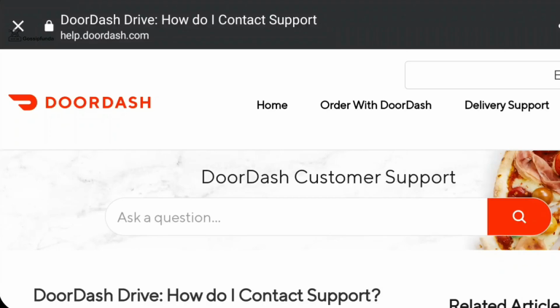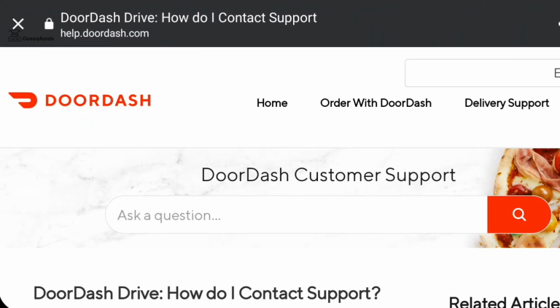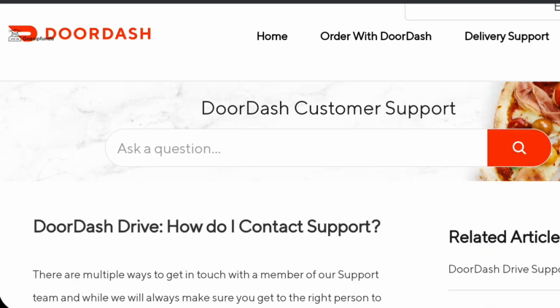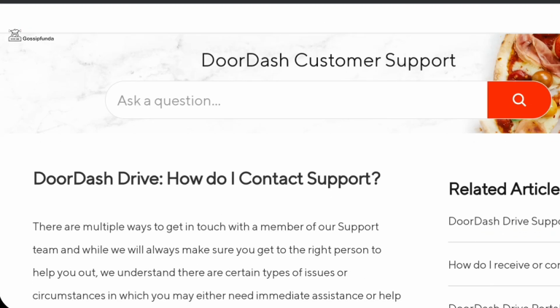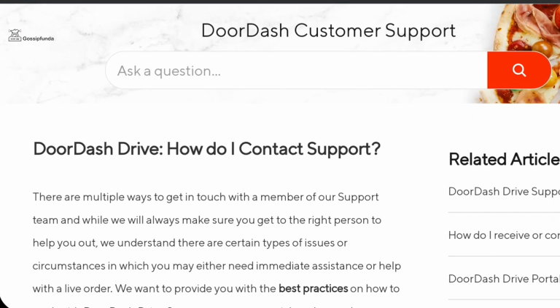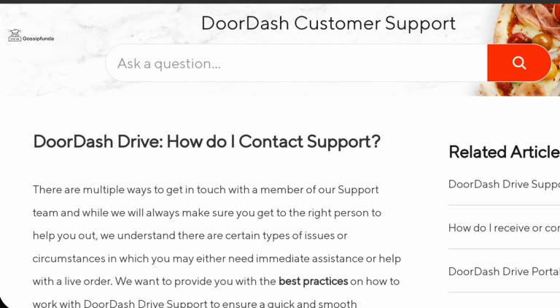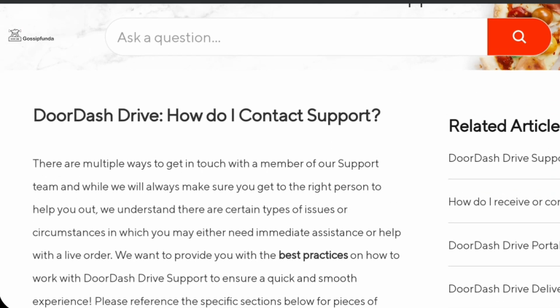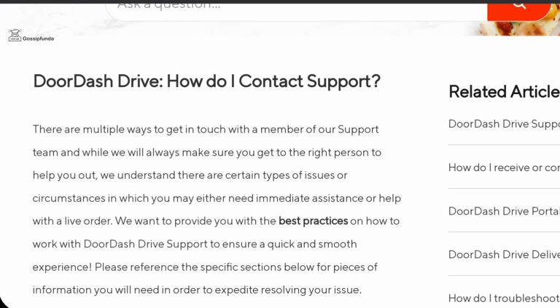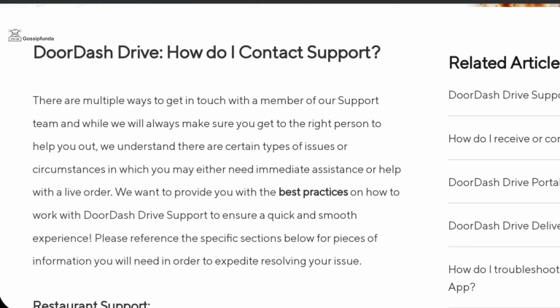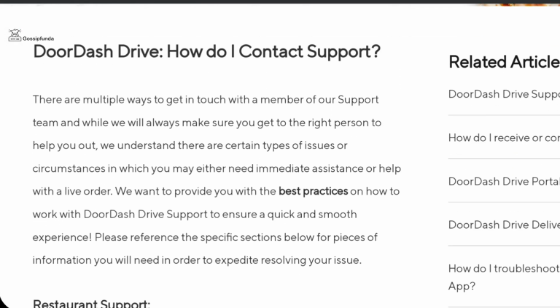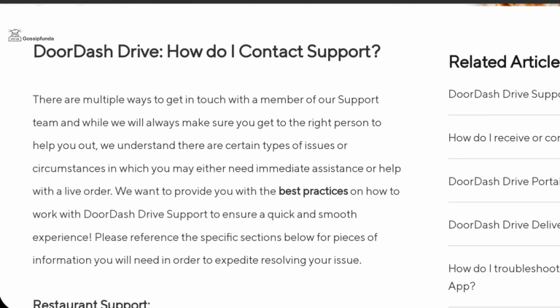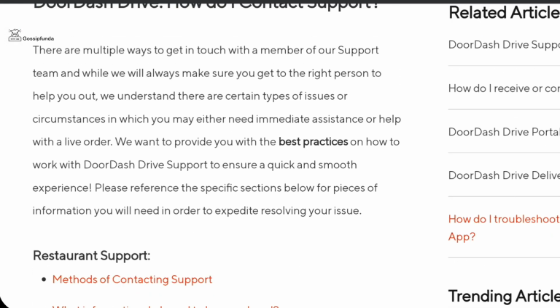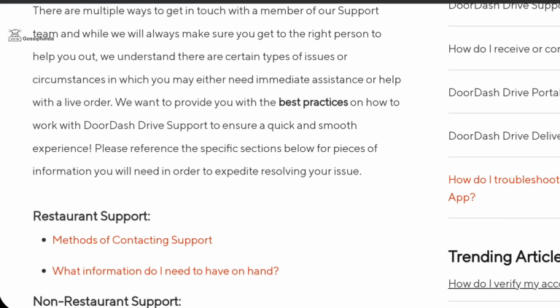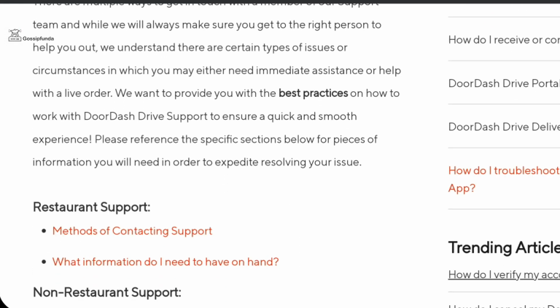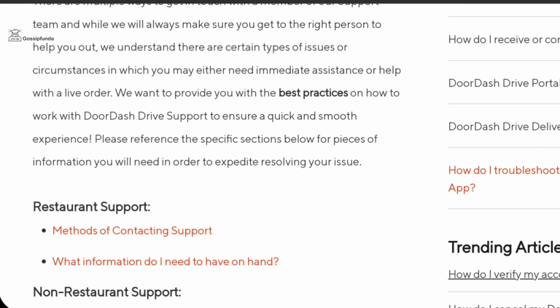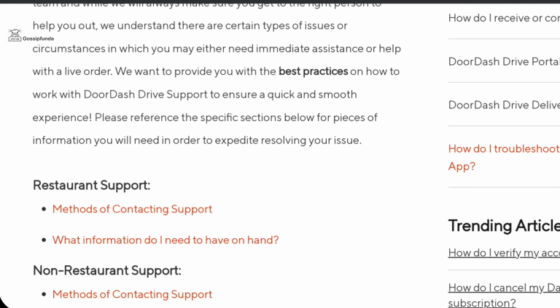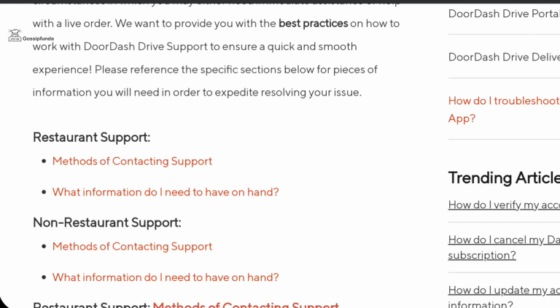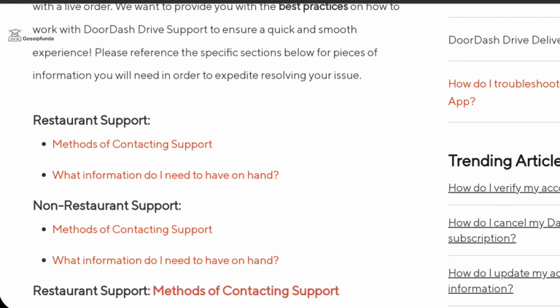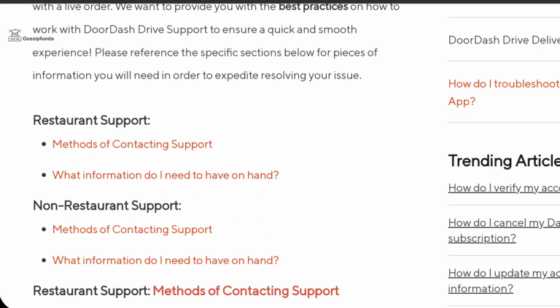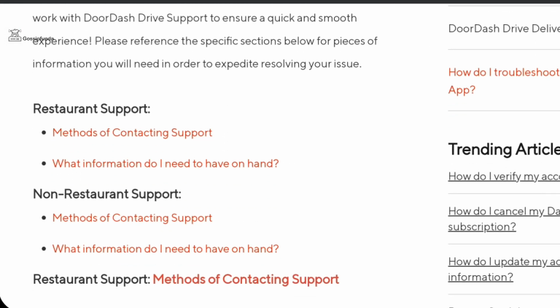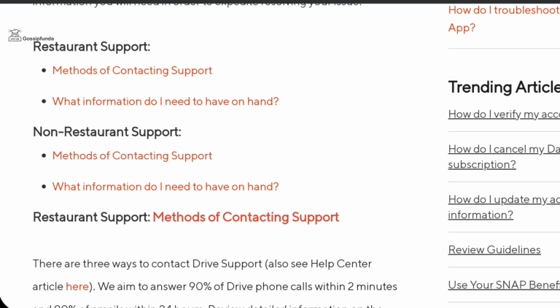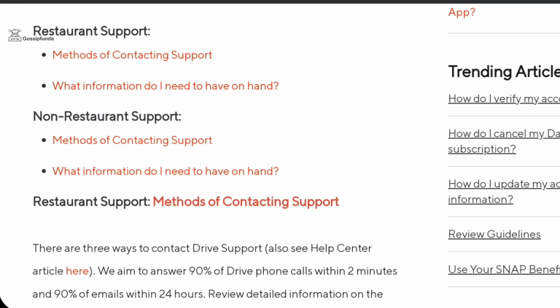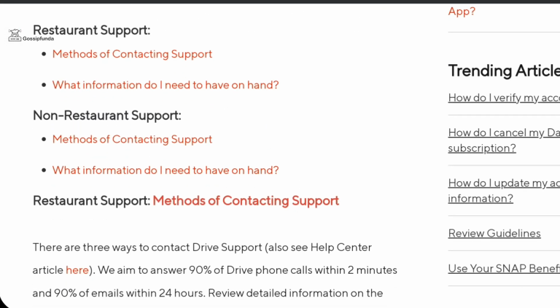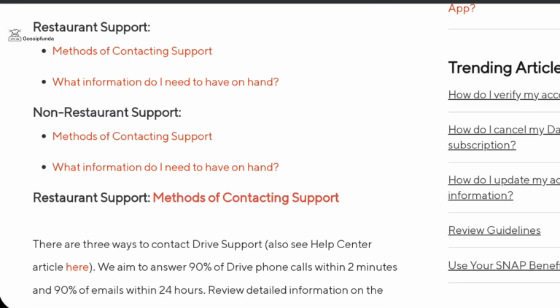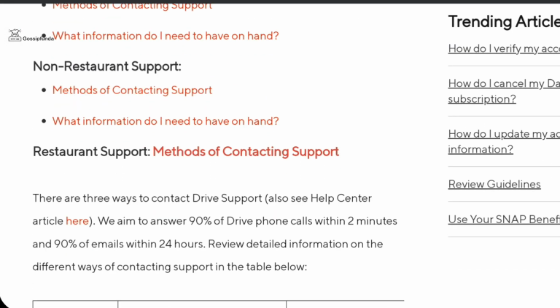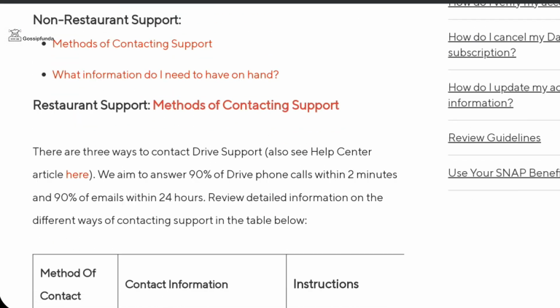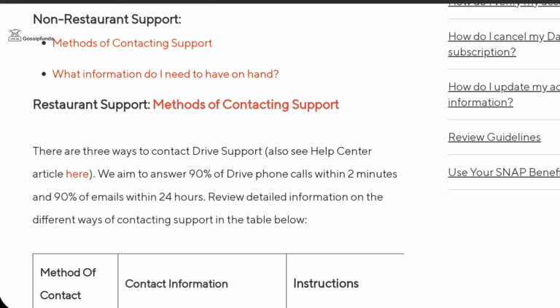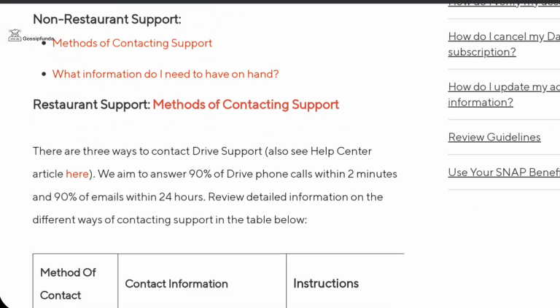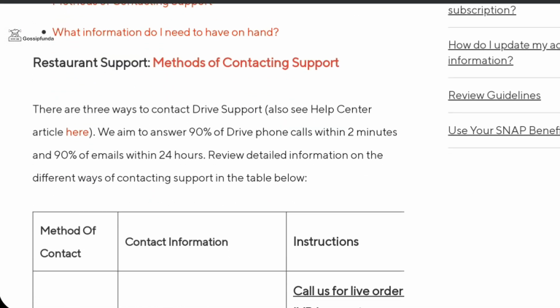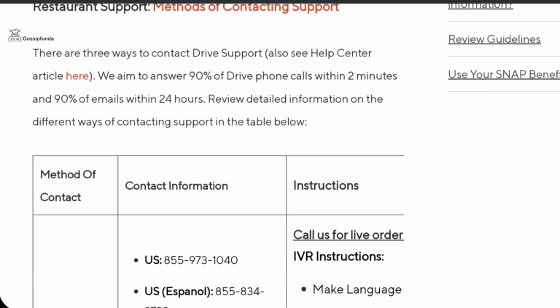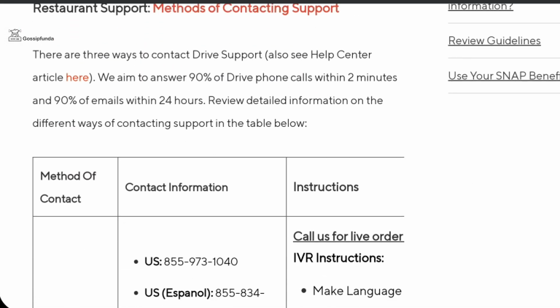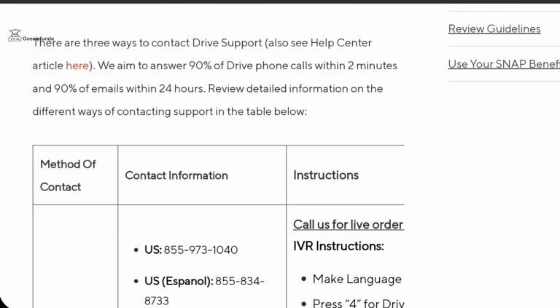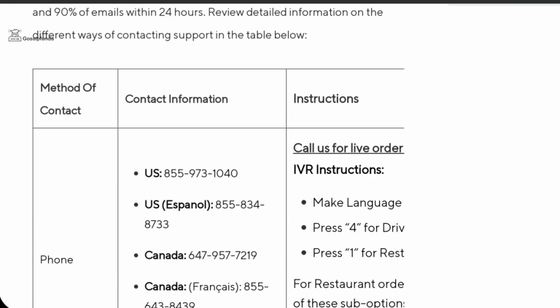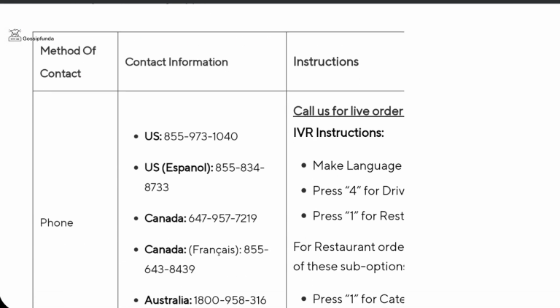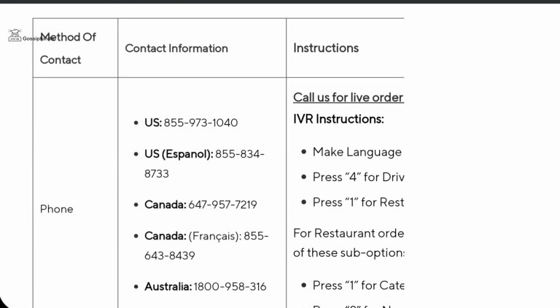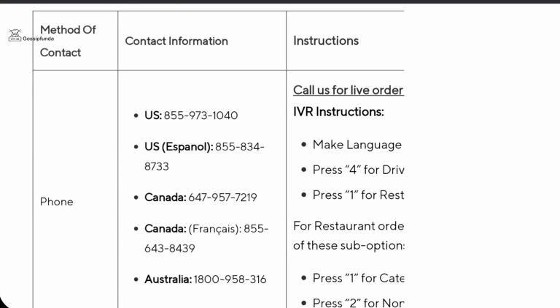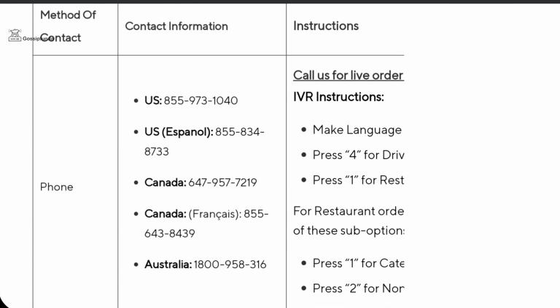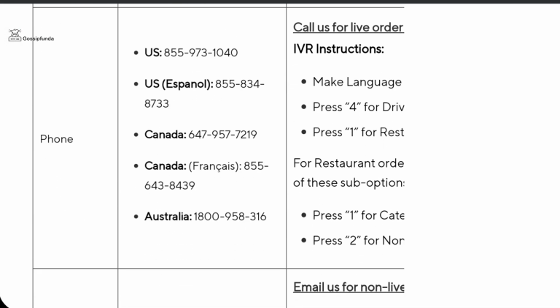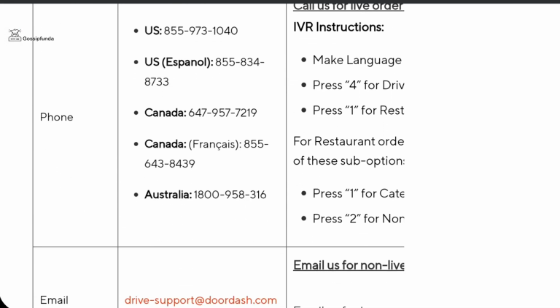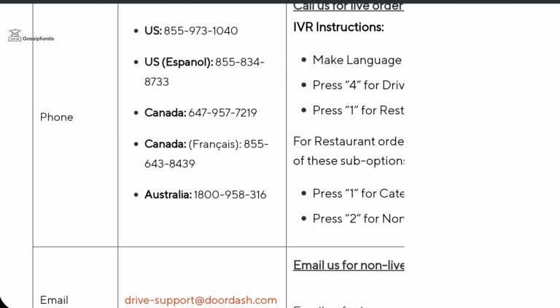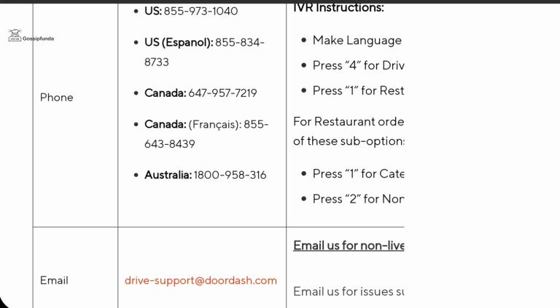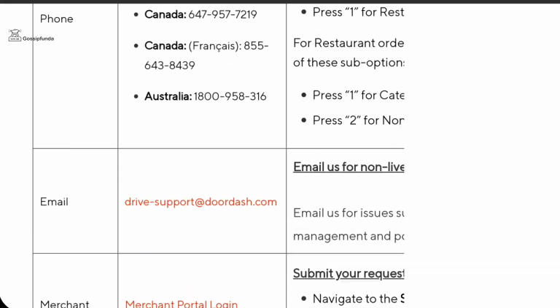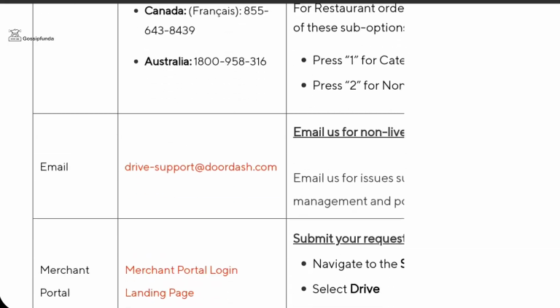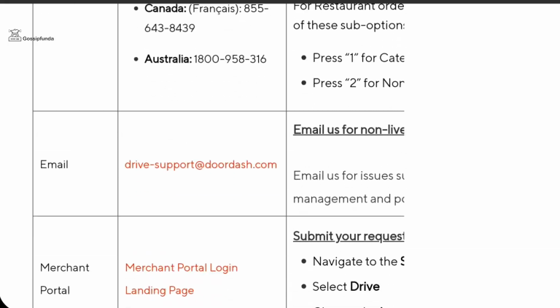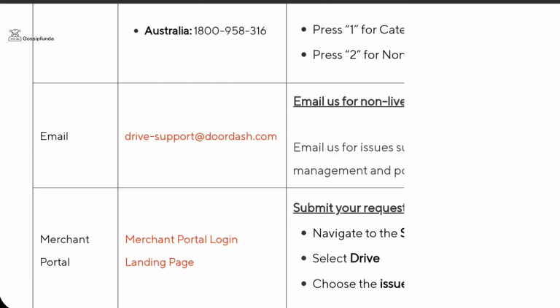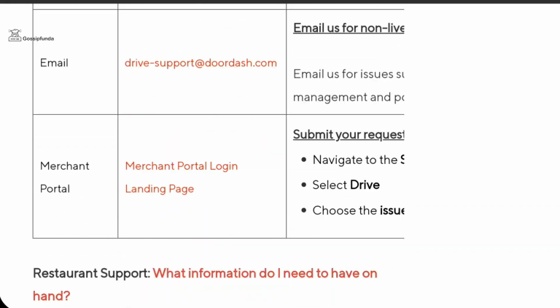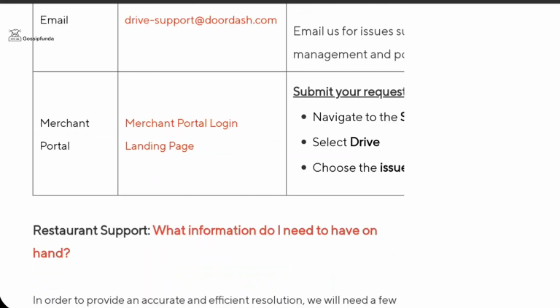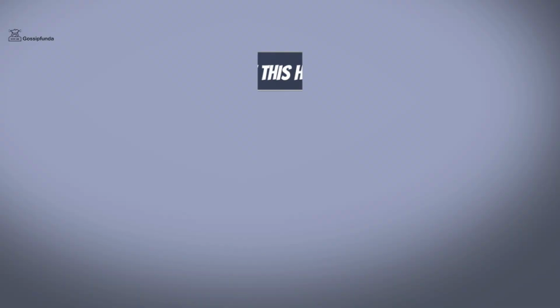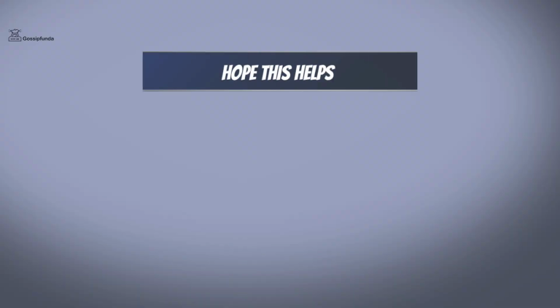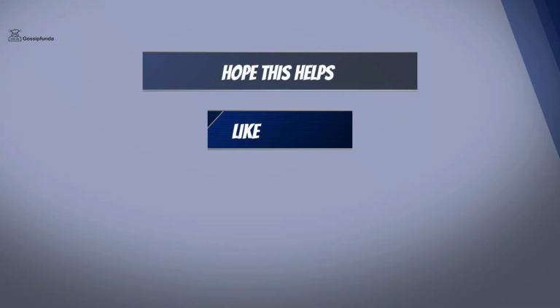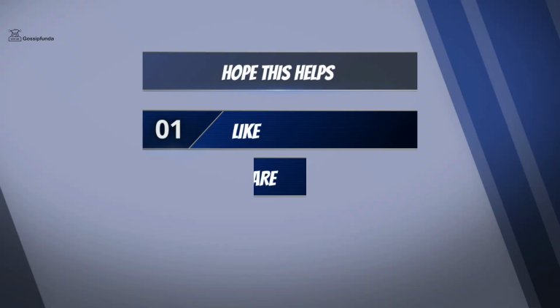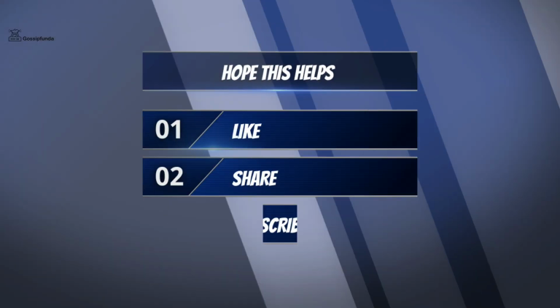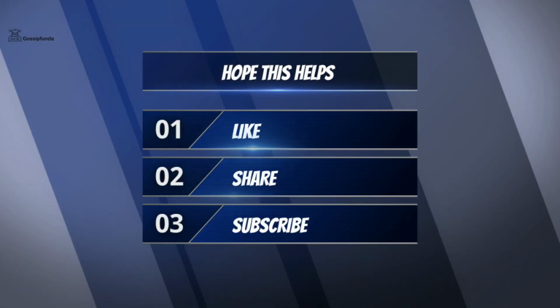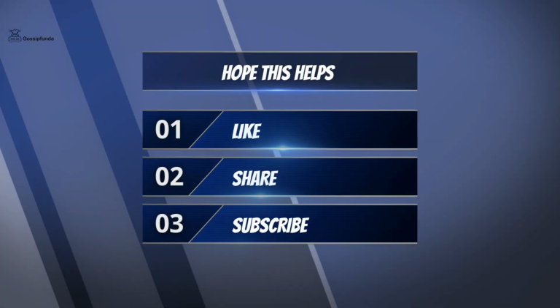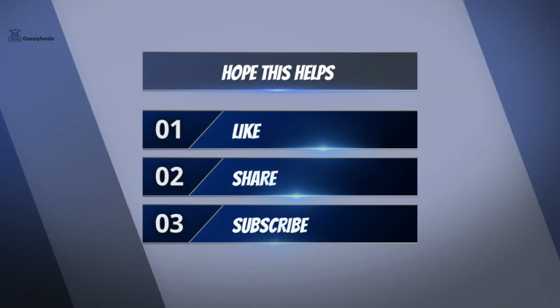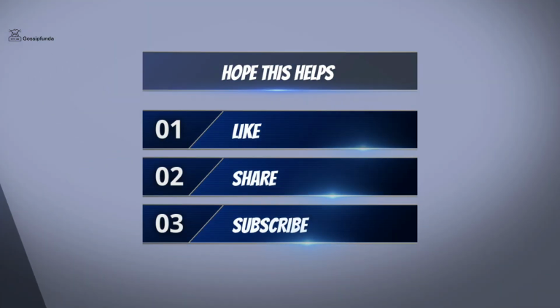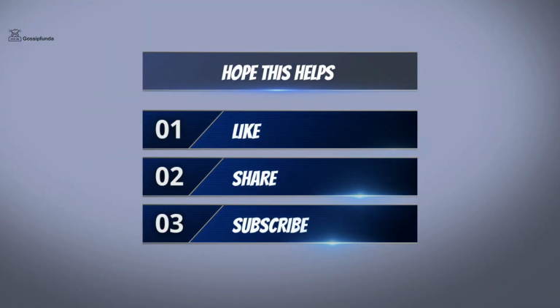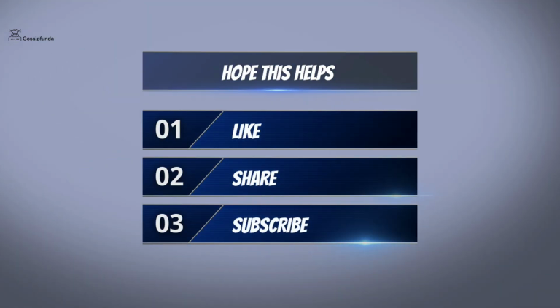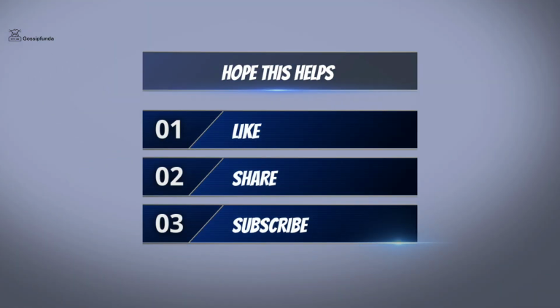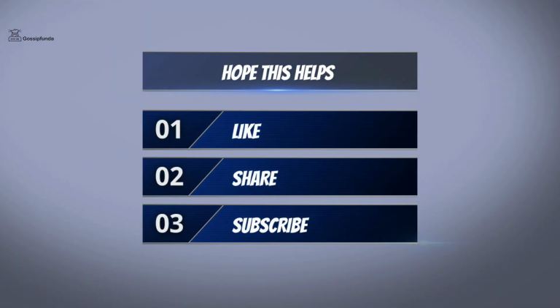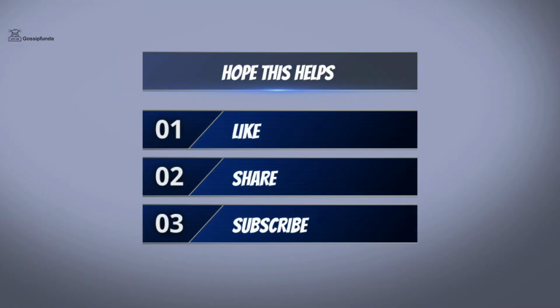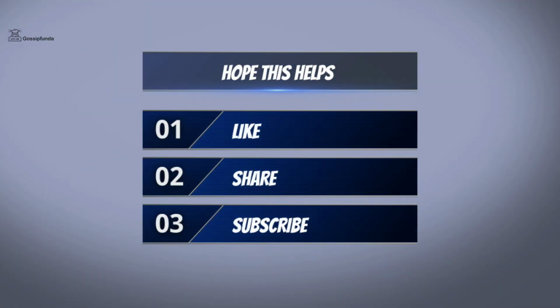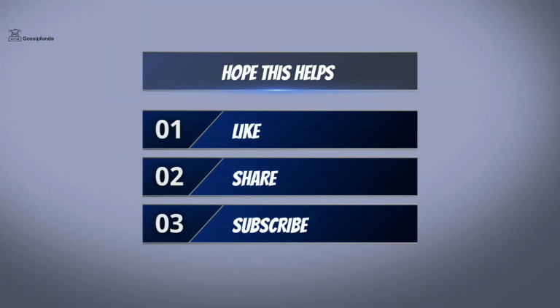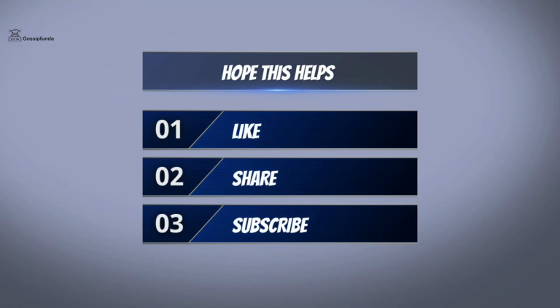But if you still face any problem, simply contact the customer support of the DoorDash application. Hope this video helps — make sure to like, share, and subscribe.